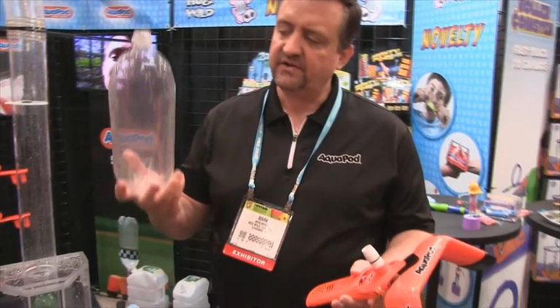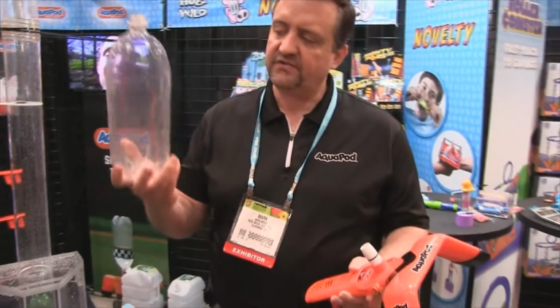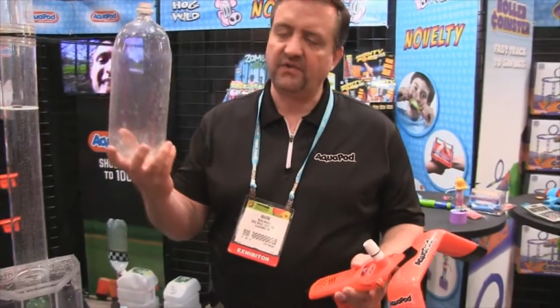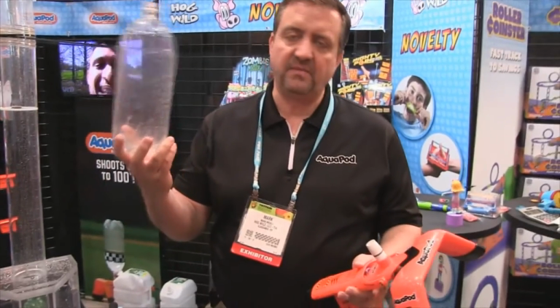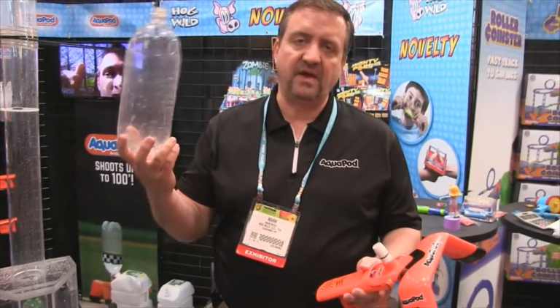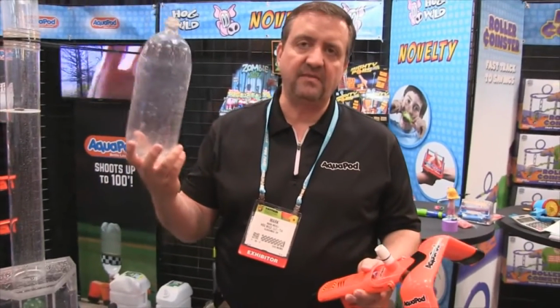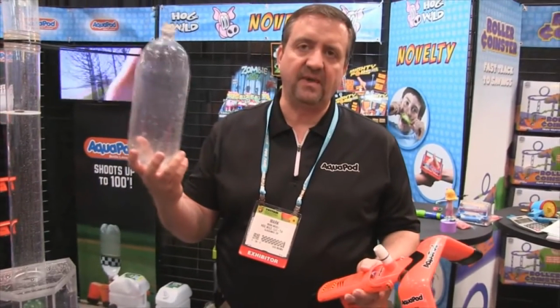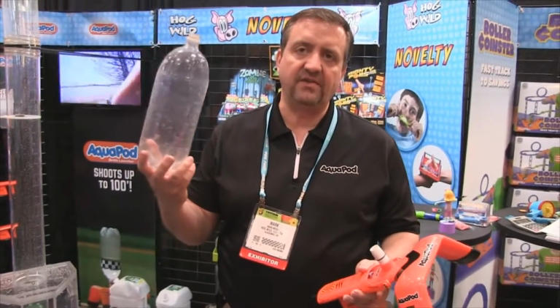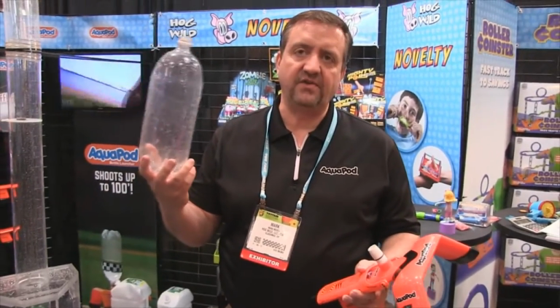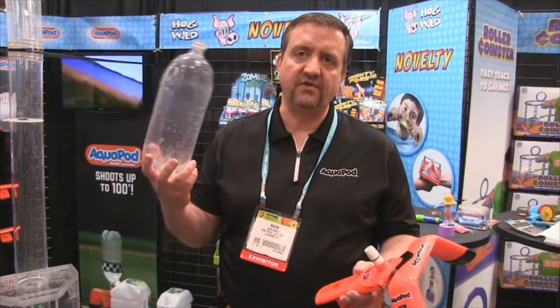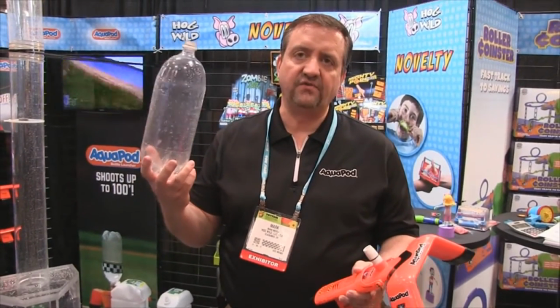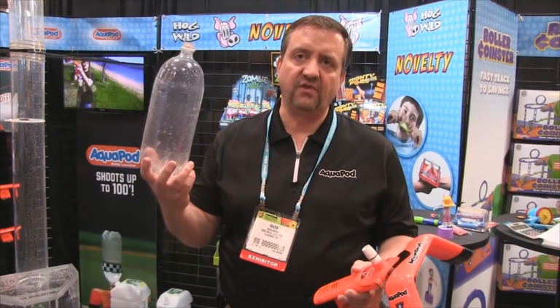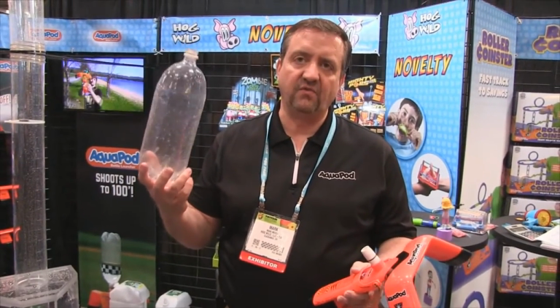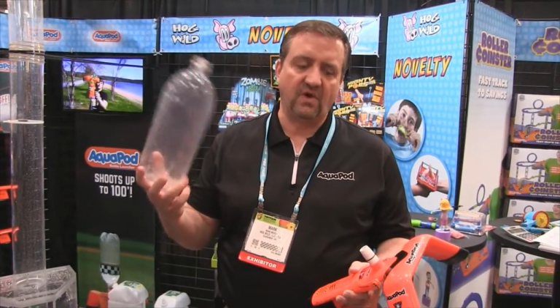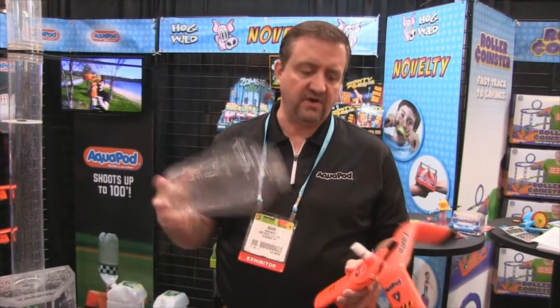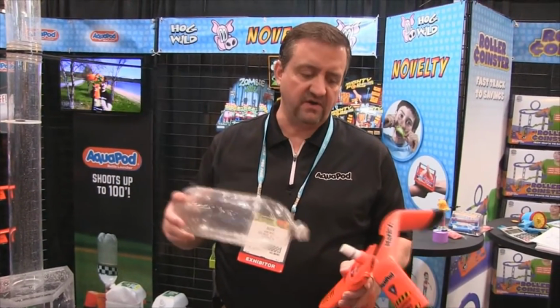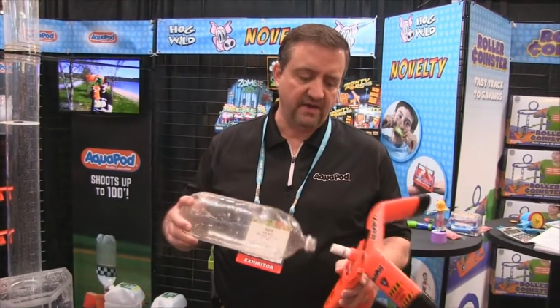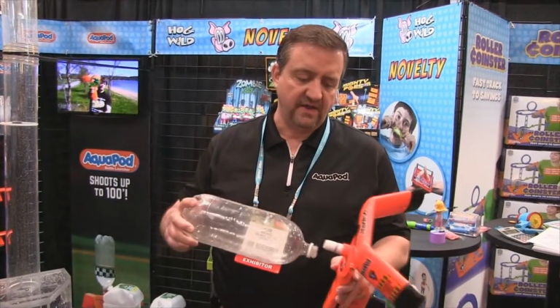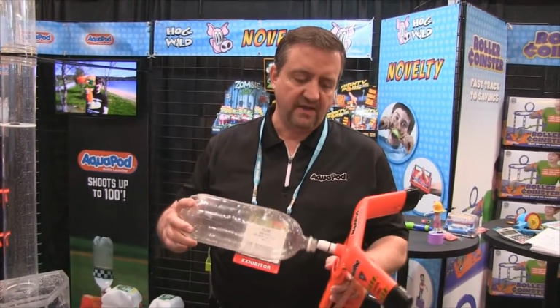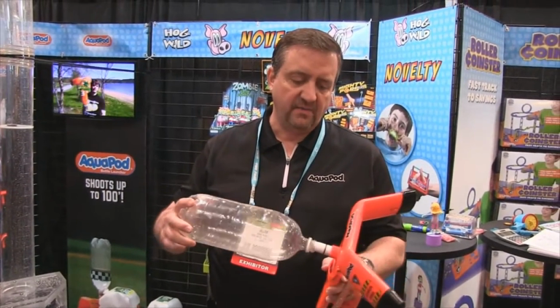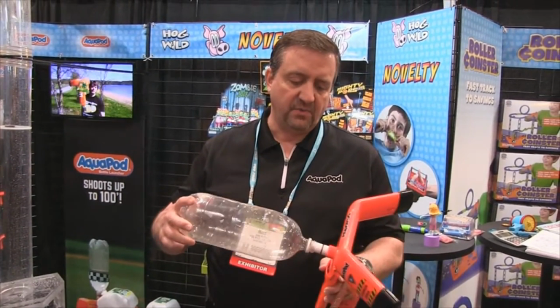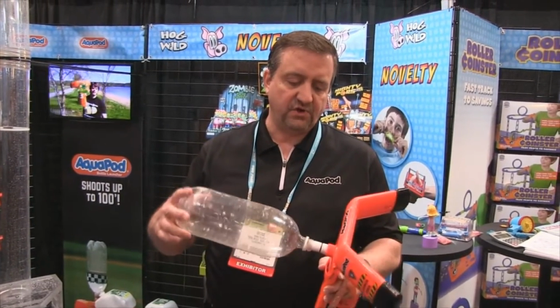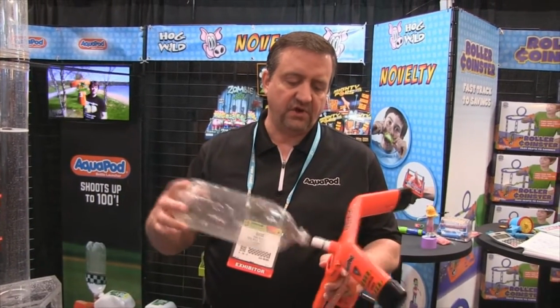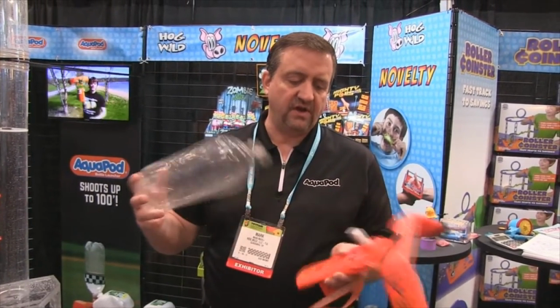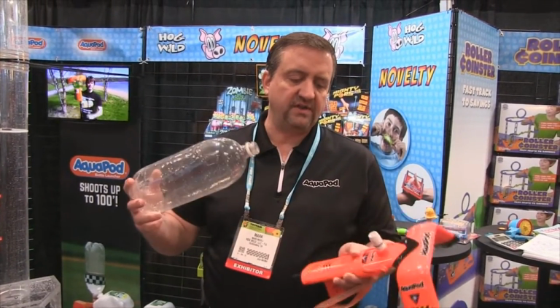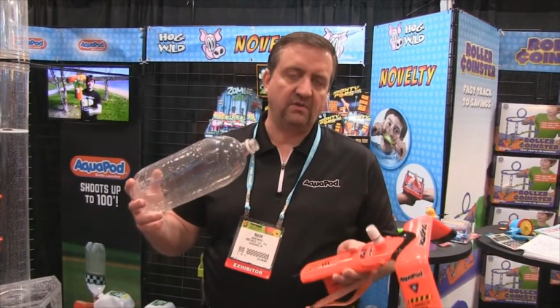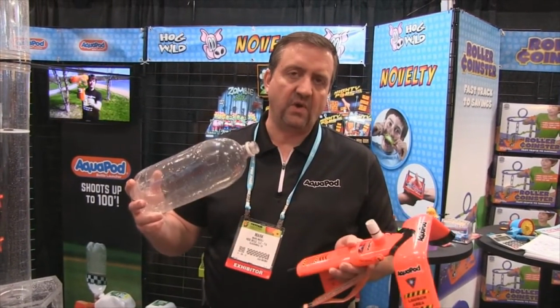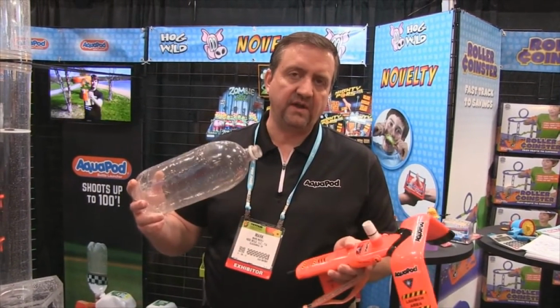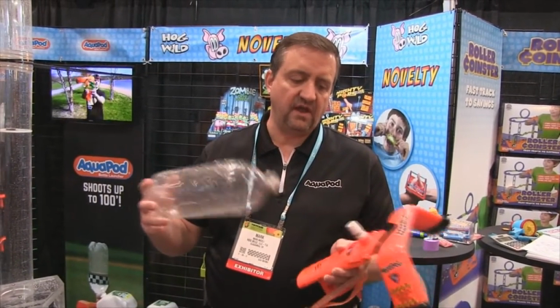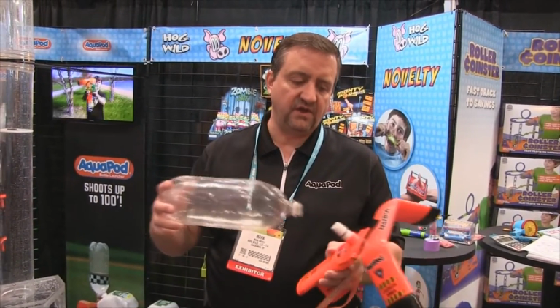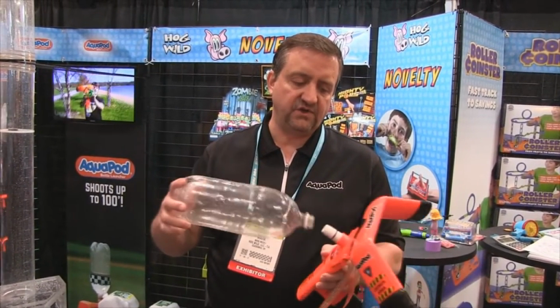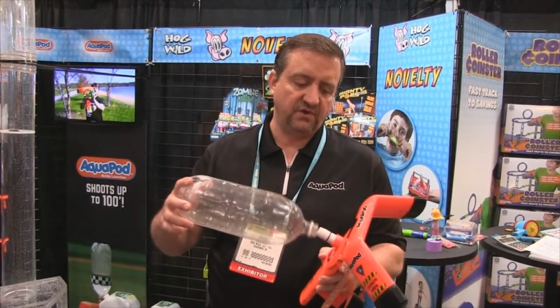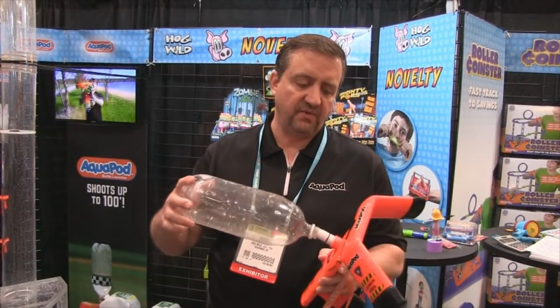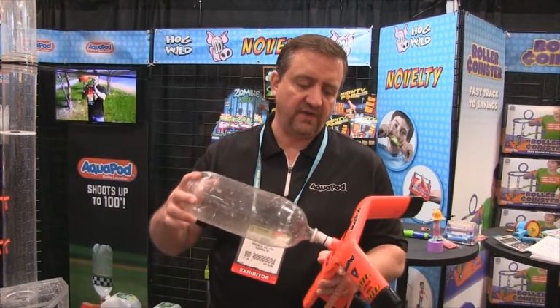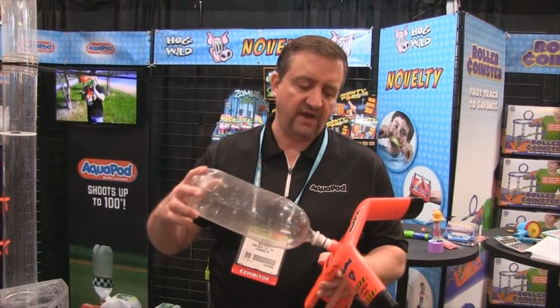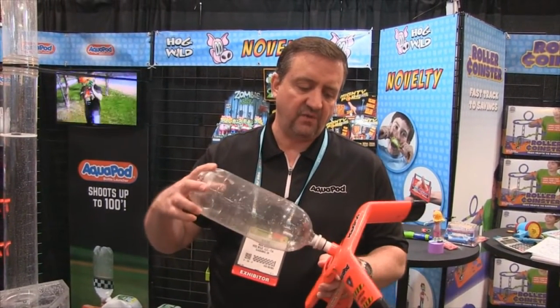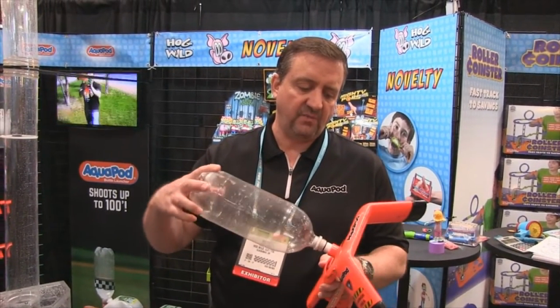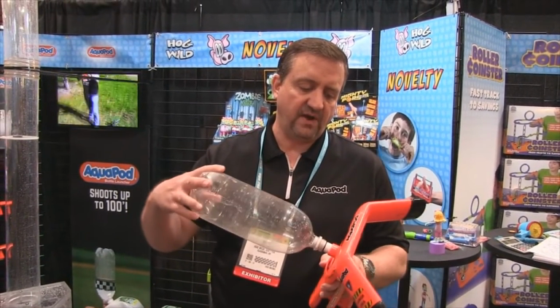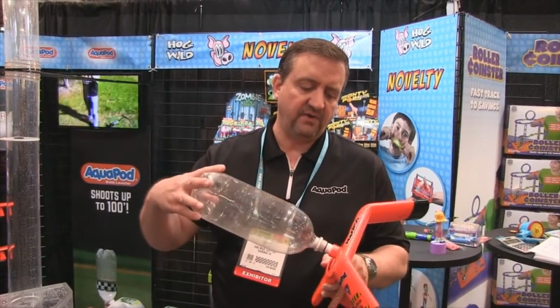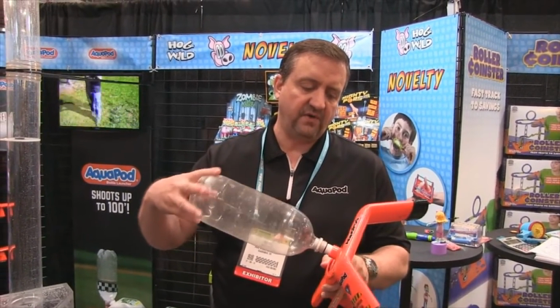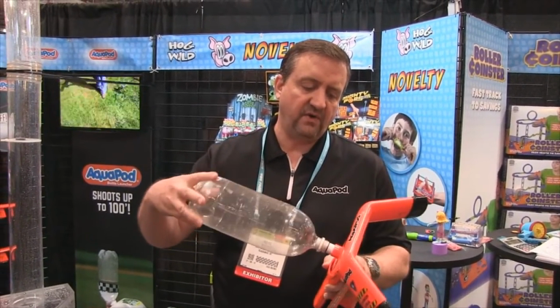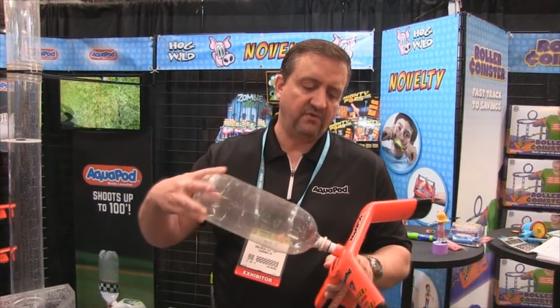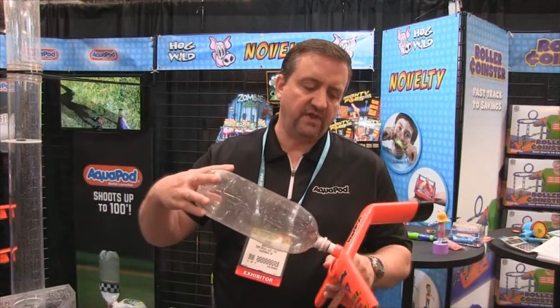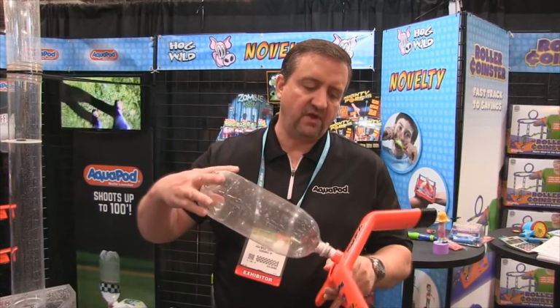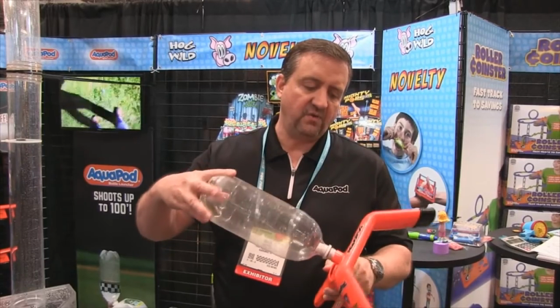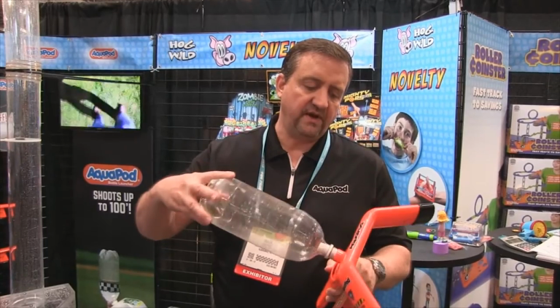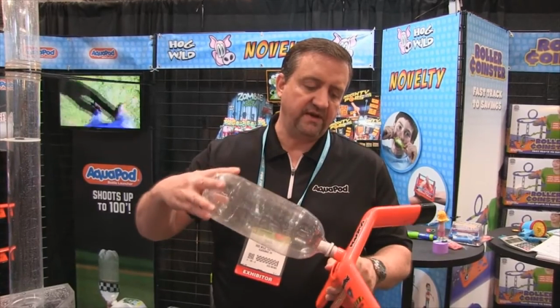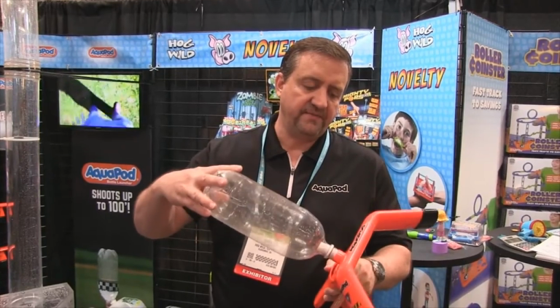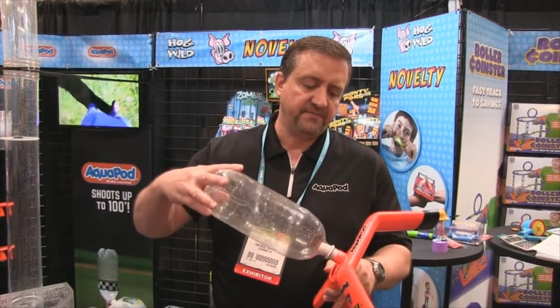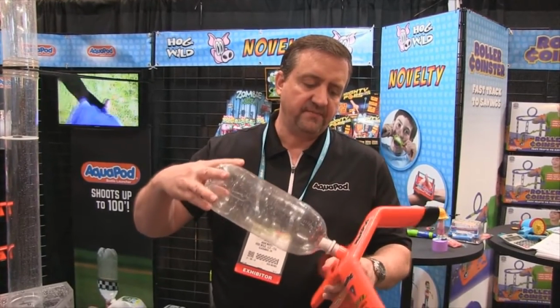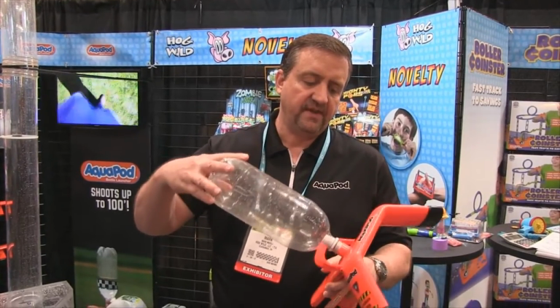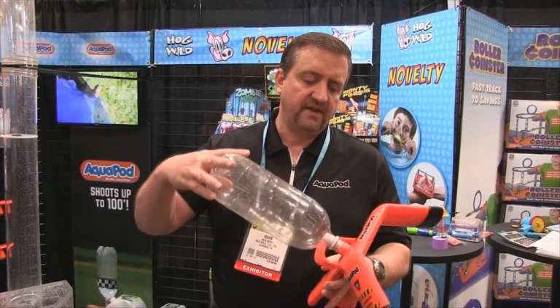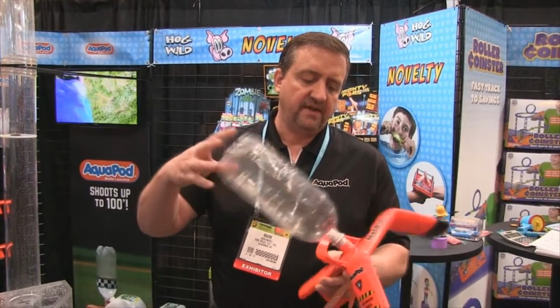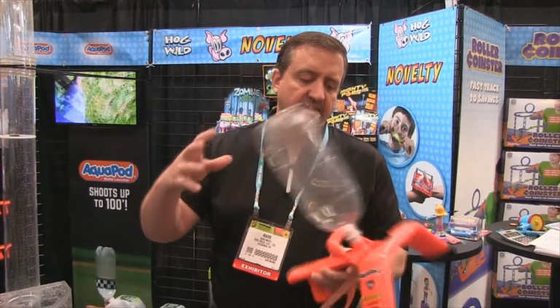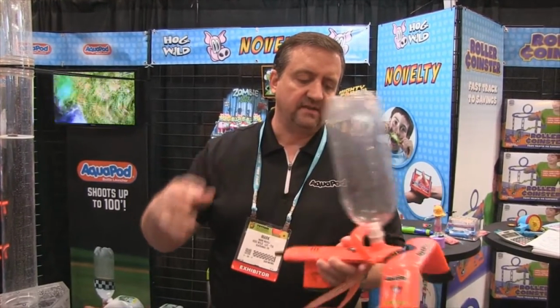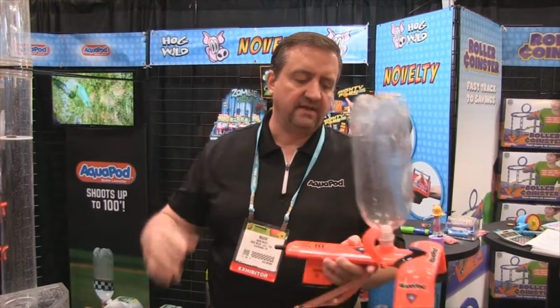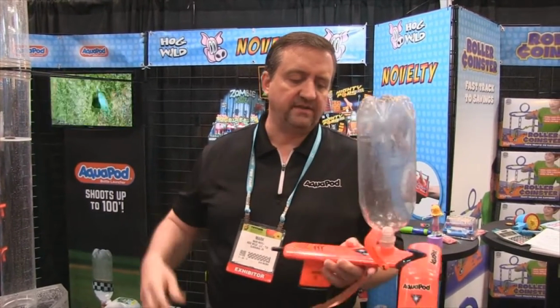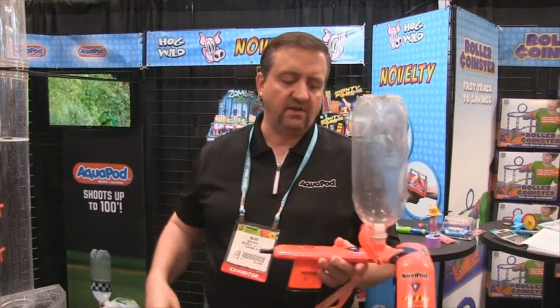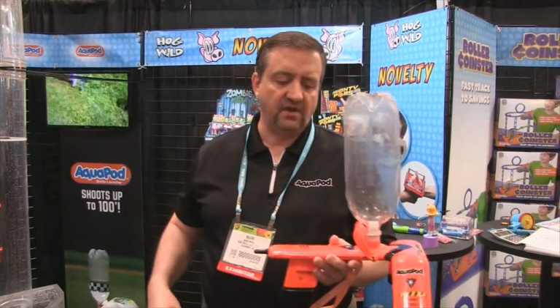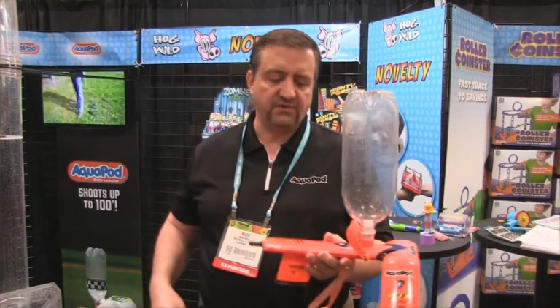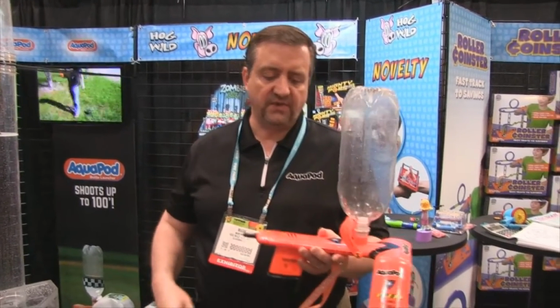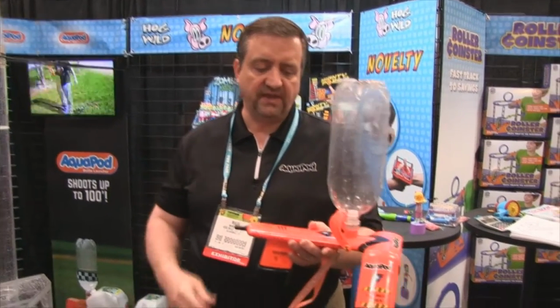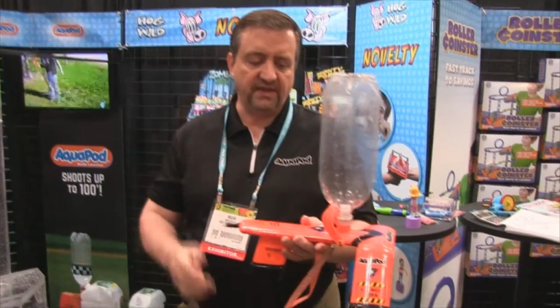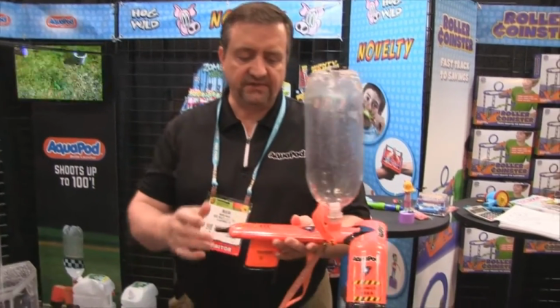Just fill the bottle about a third full of water. Push it onto the white launch tube of the Aquapod right over the O-ring, then let the launch release.